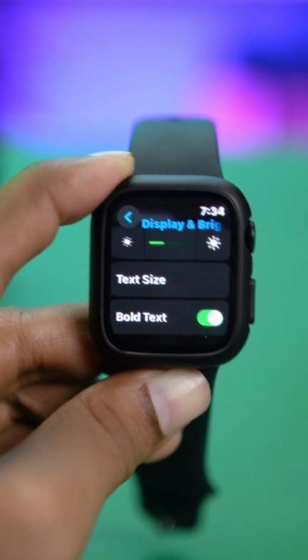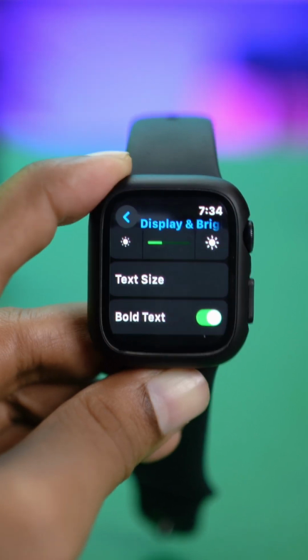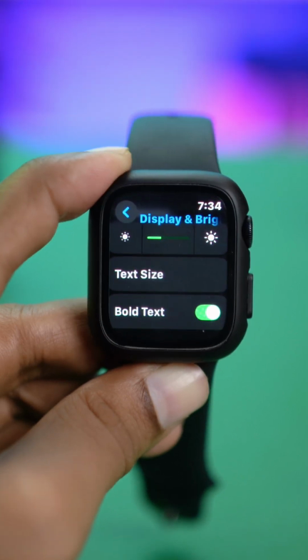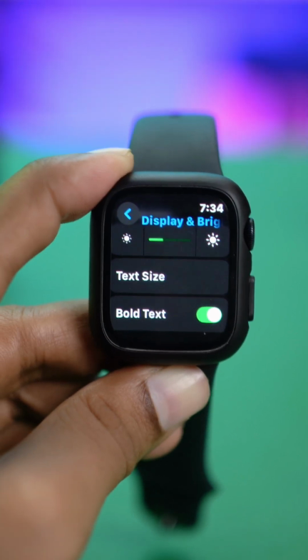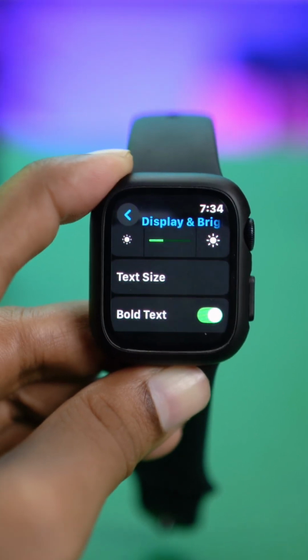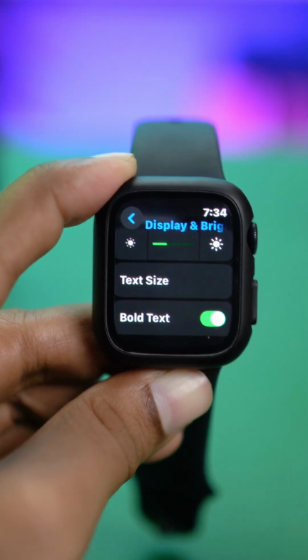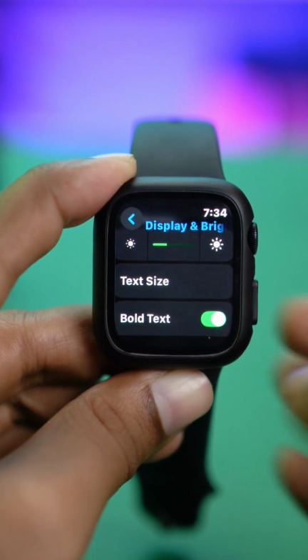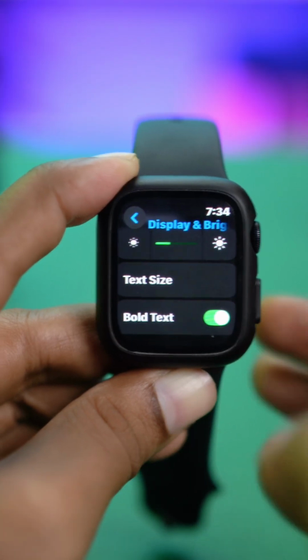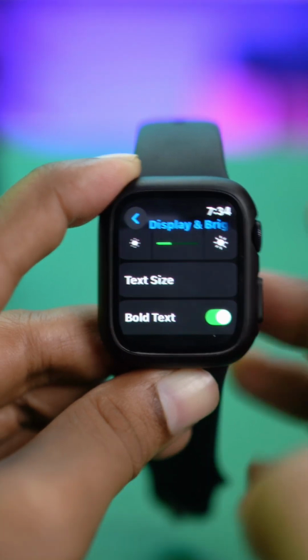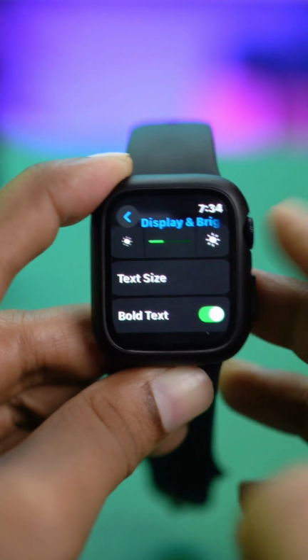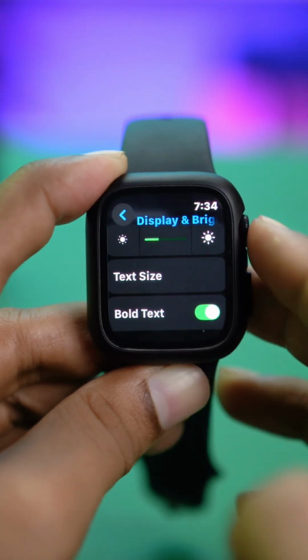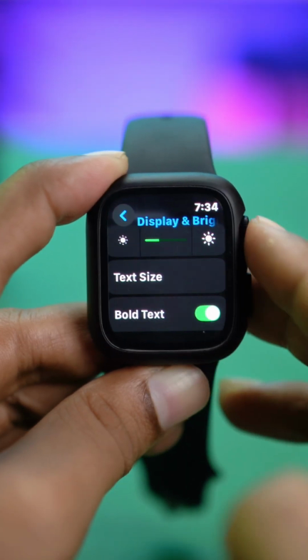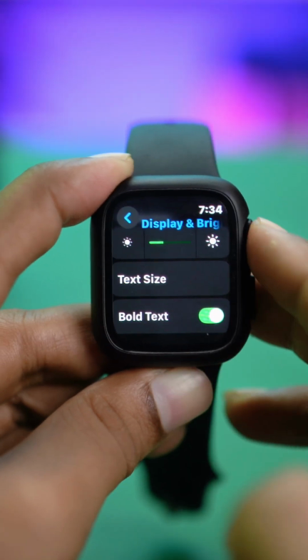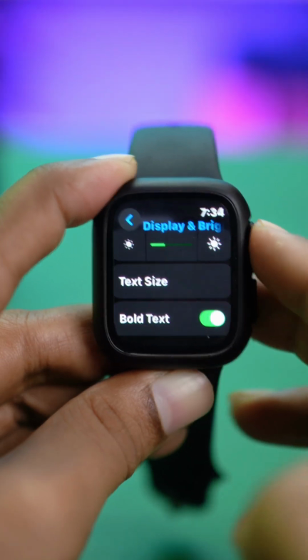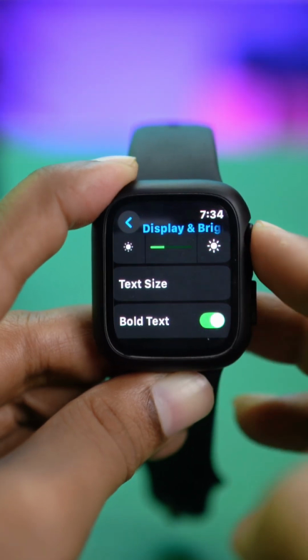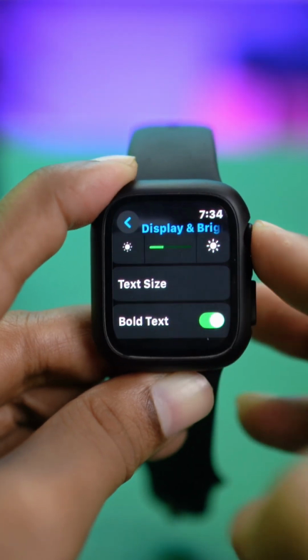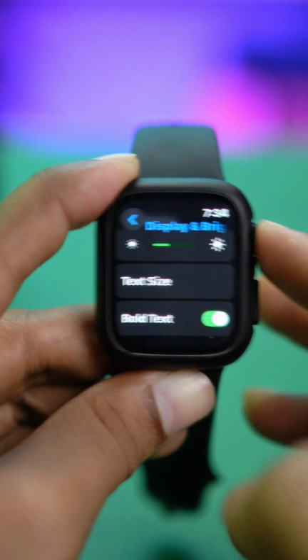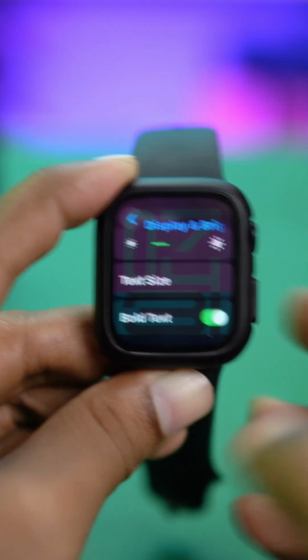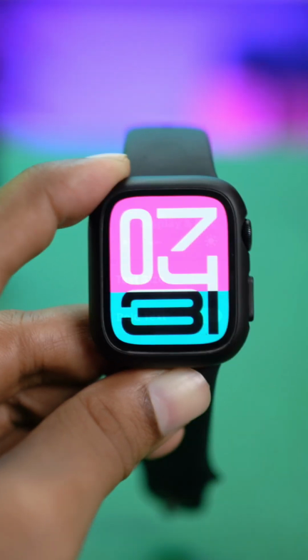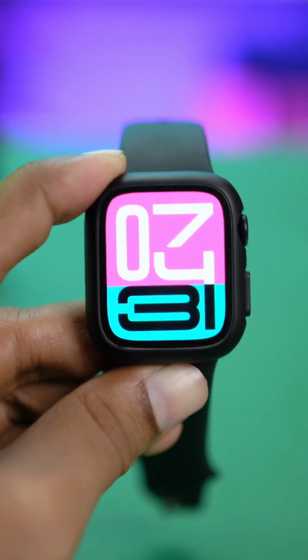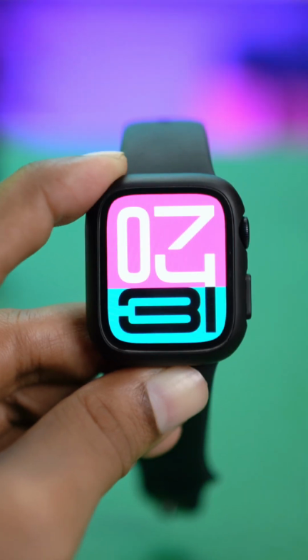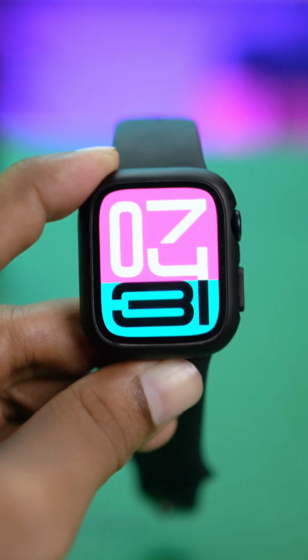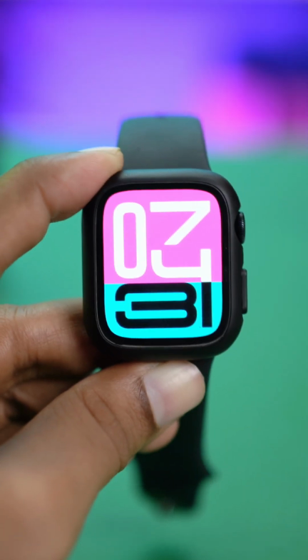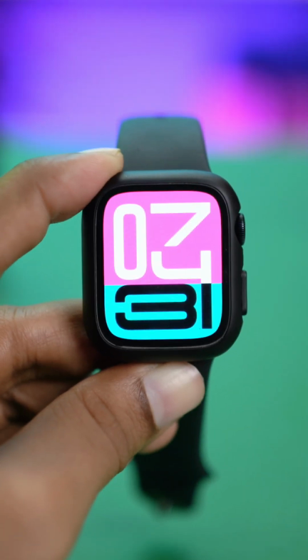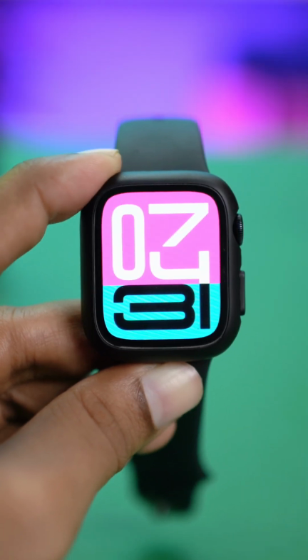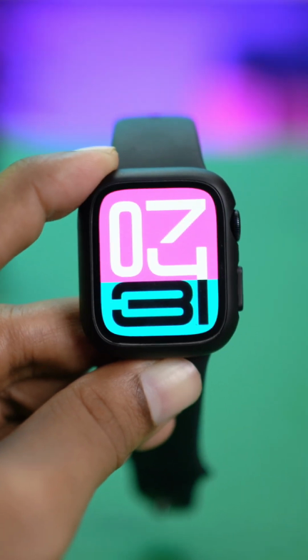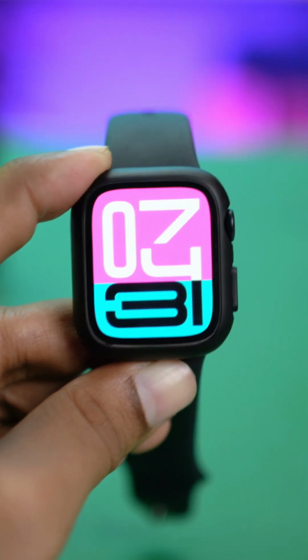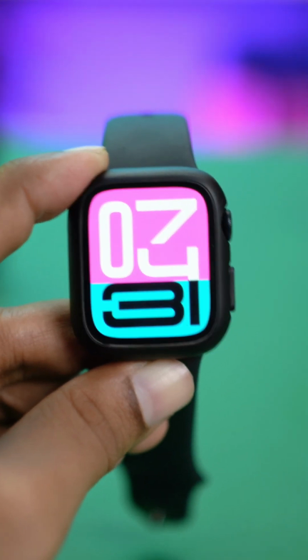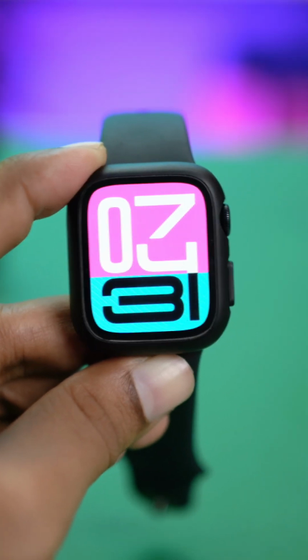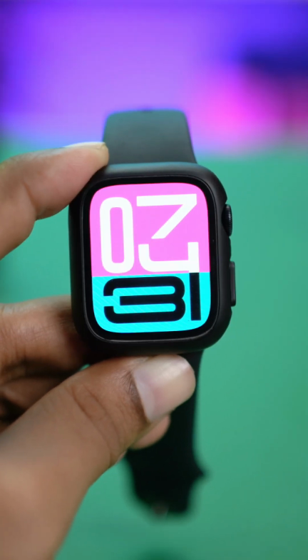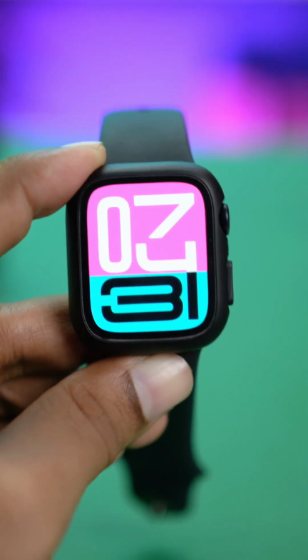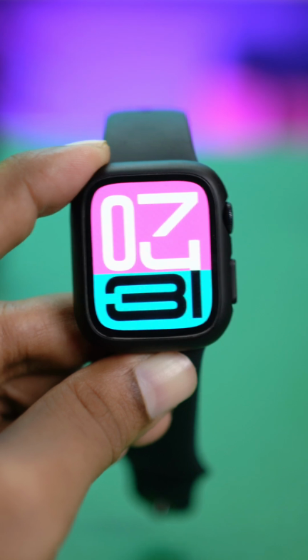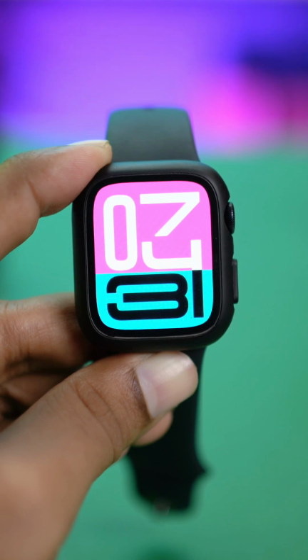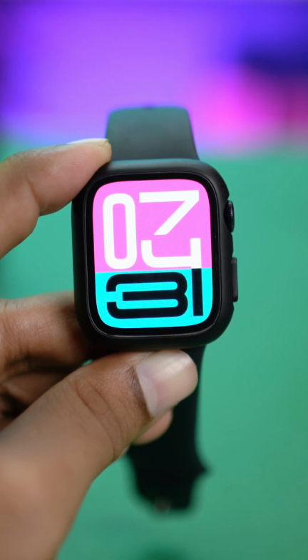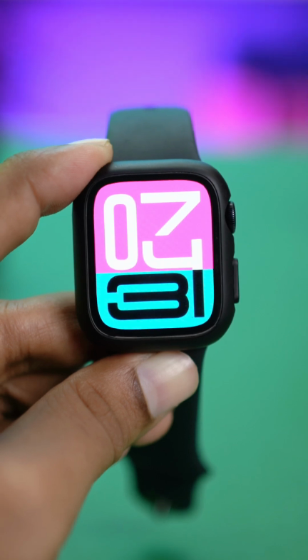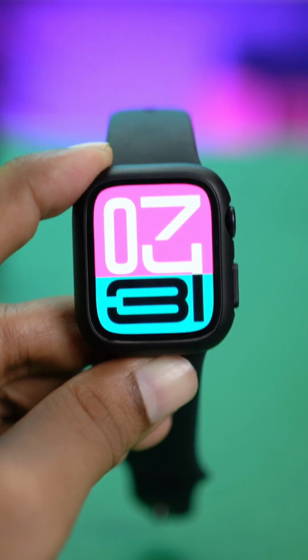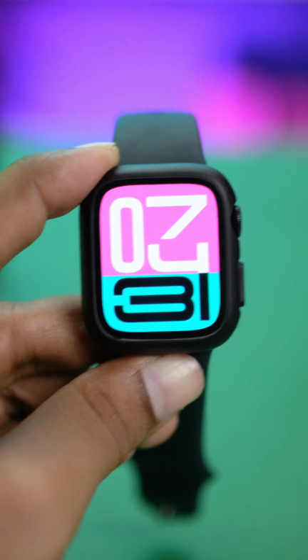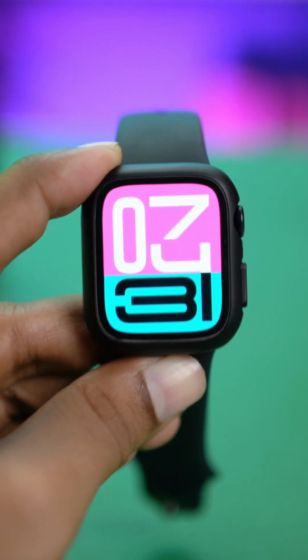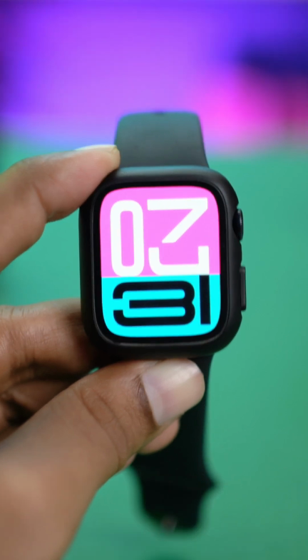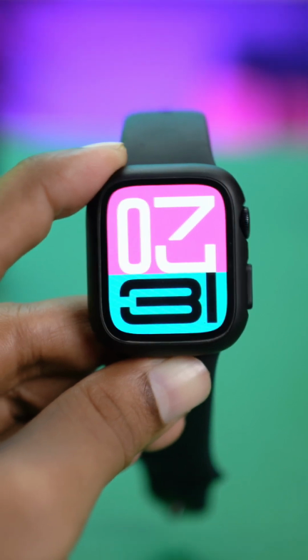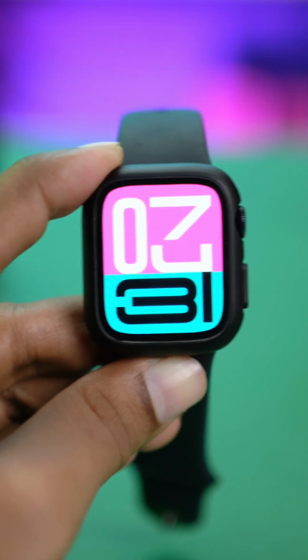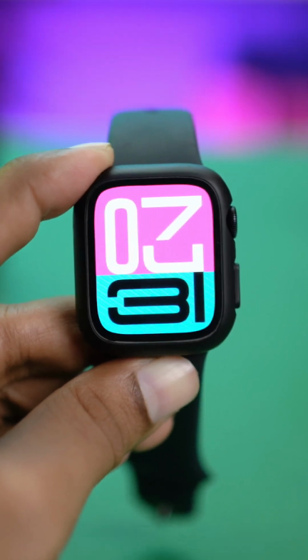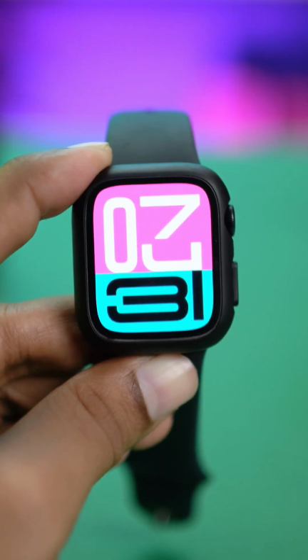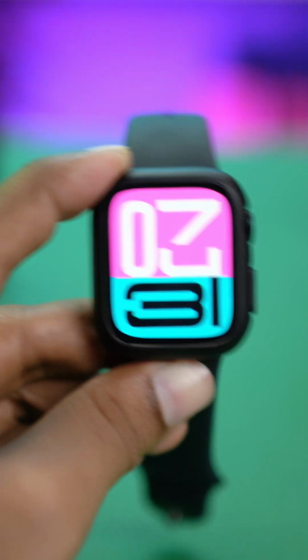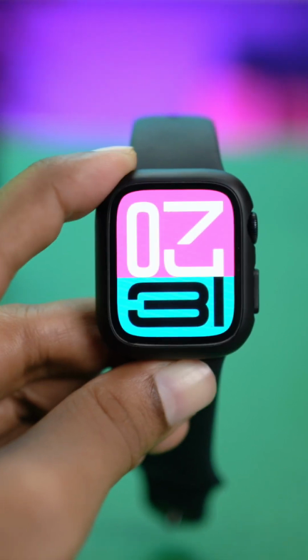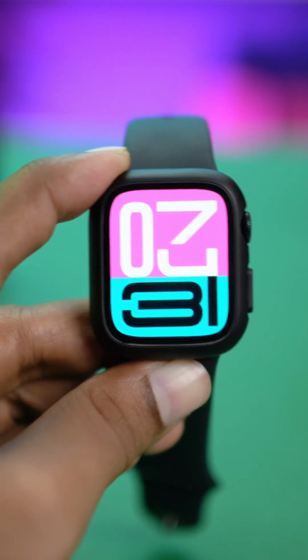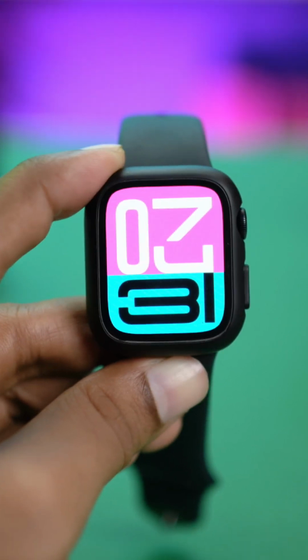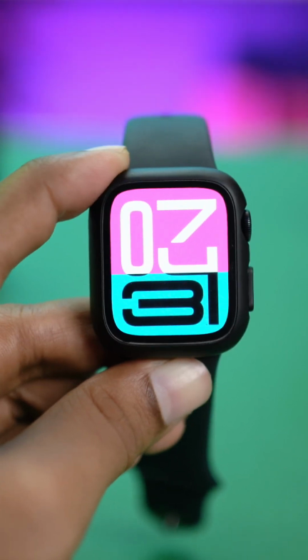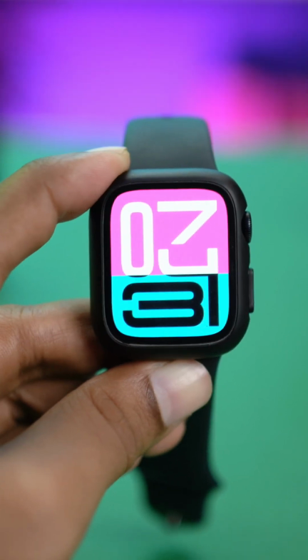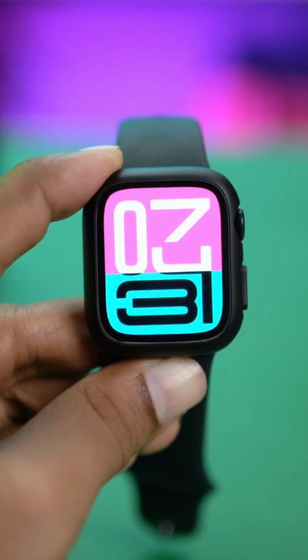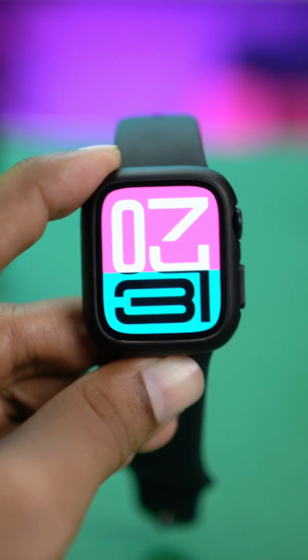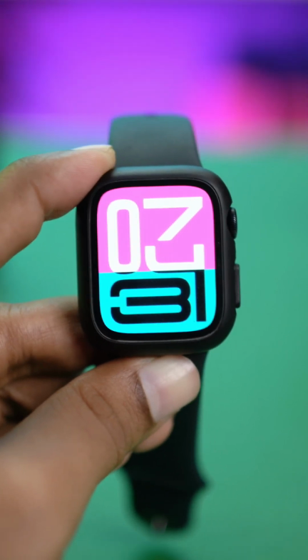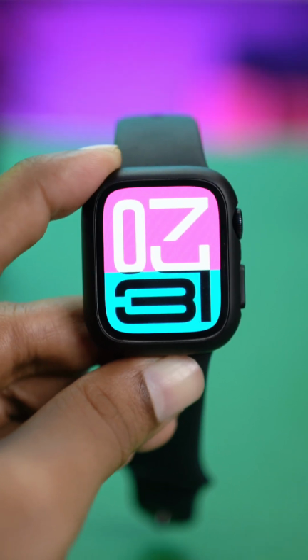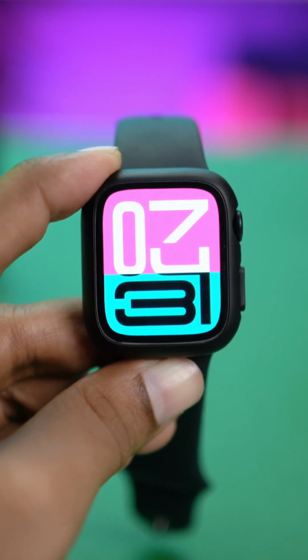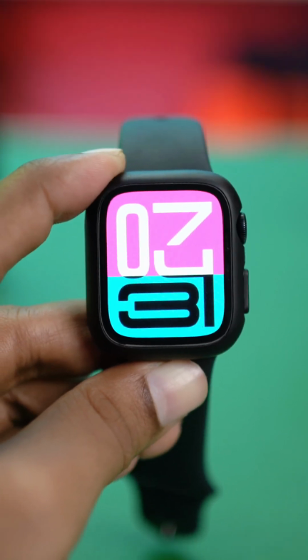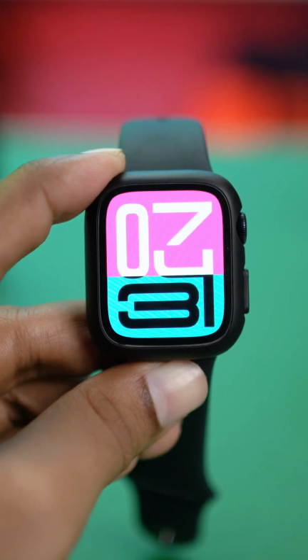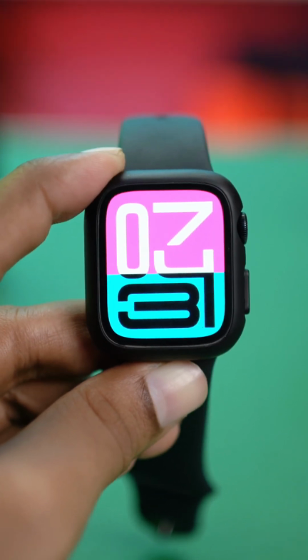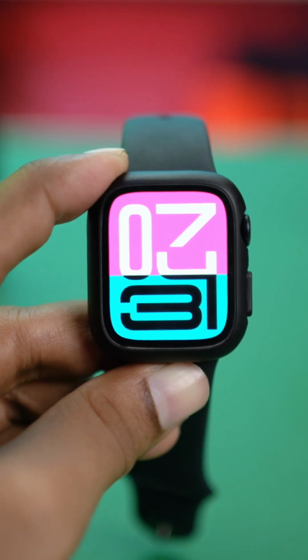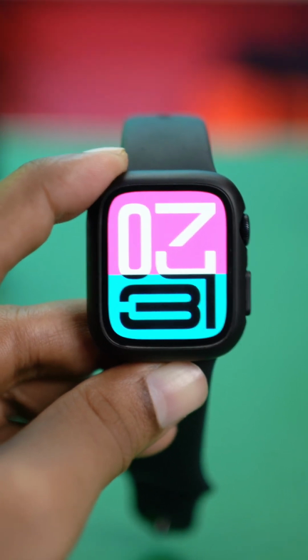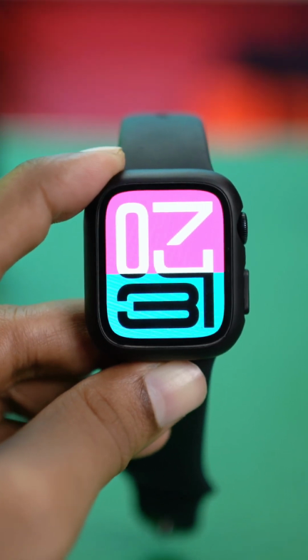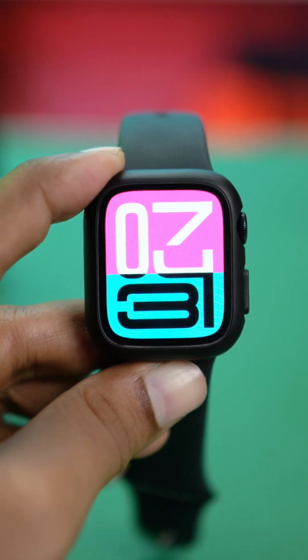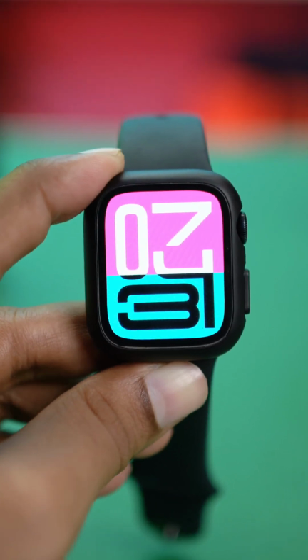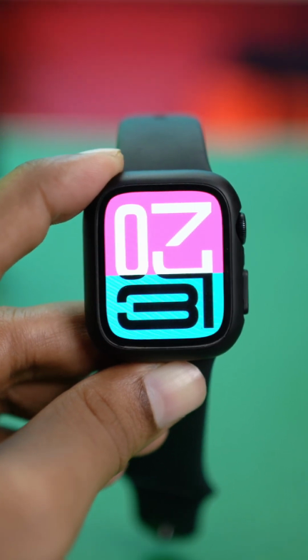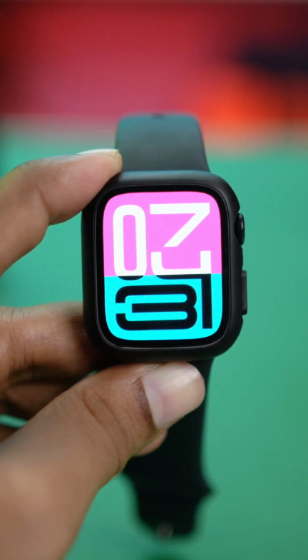So this is it. This is a simple and easy thing that you guys can really do on your Apple Watch in order to increase or even decrease the text sizes right on your Apple Watch.